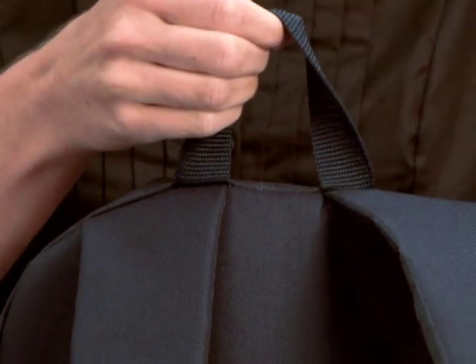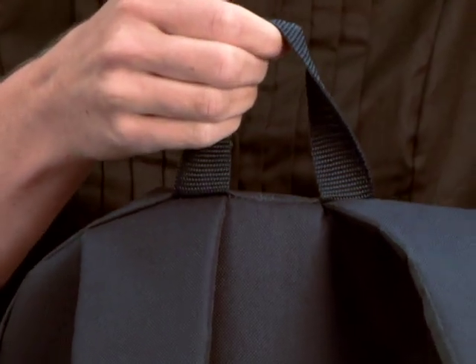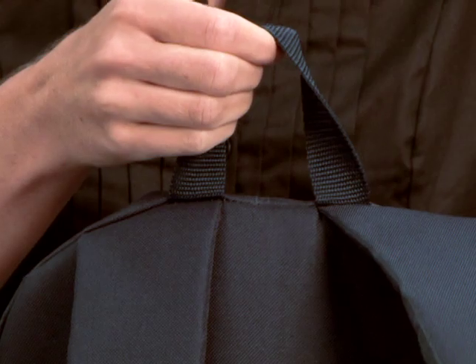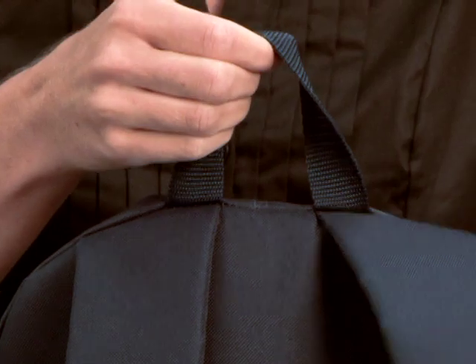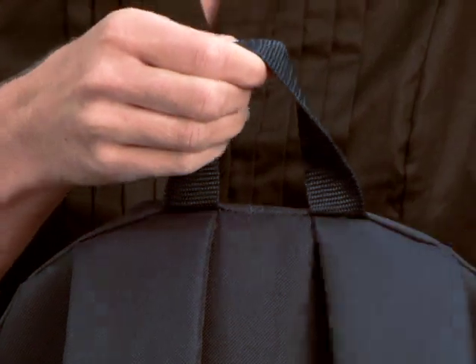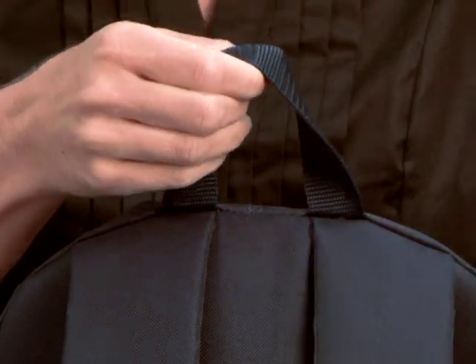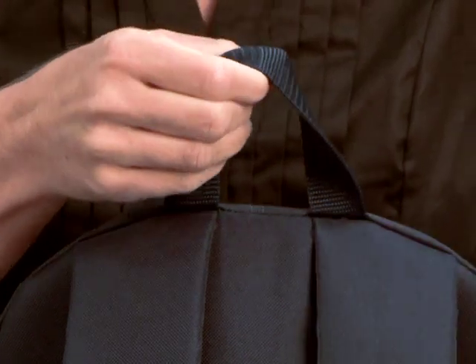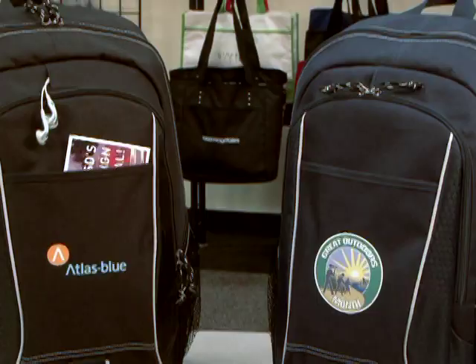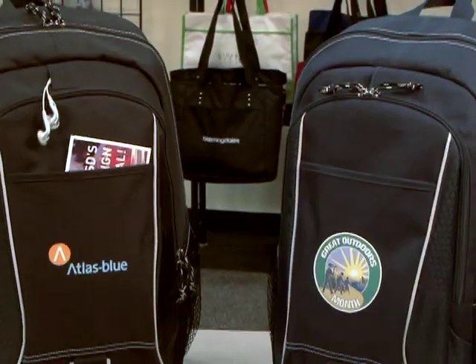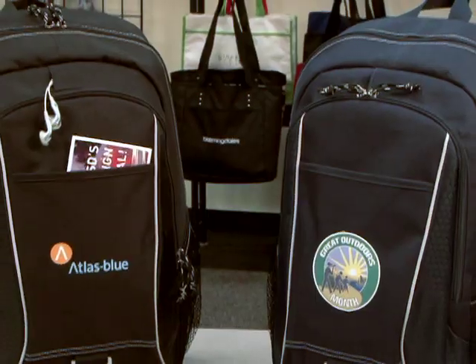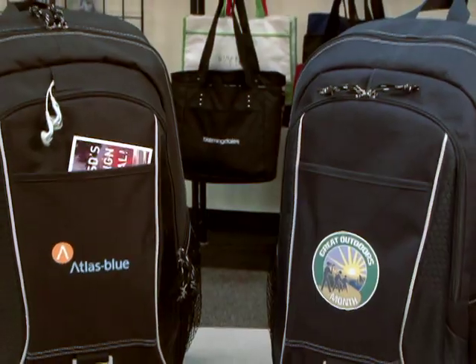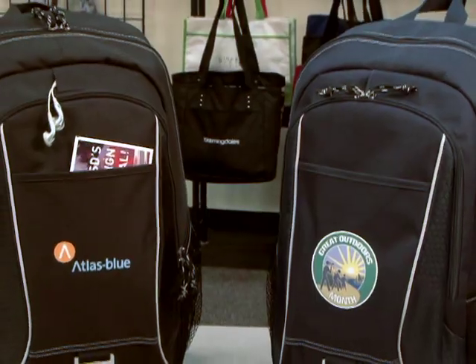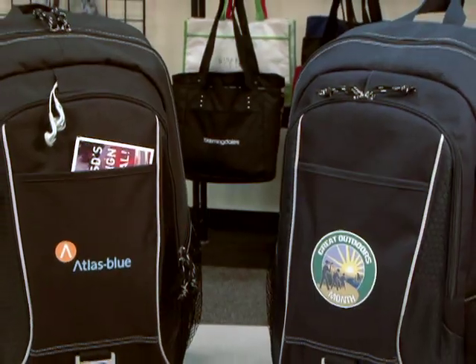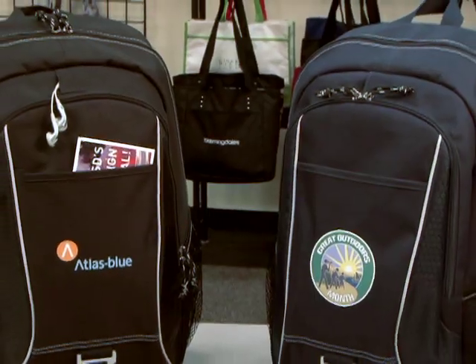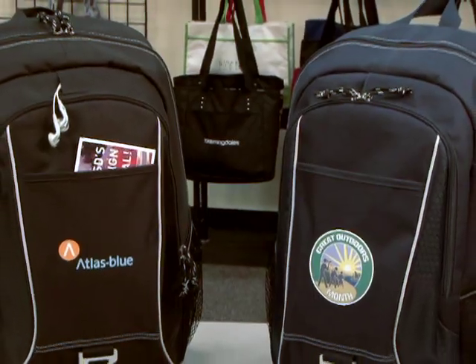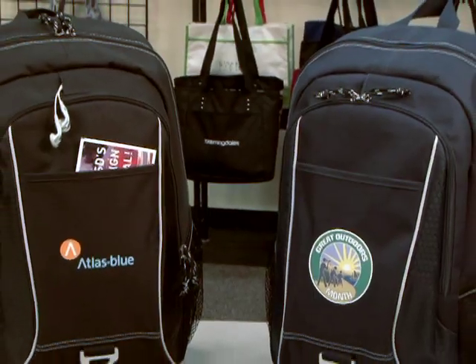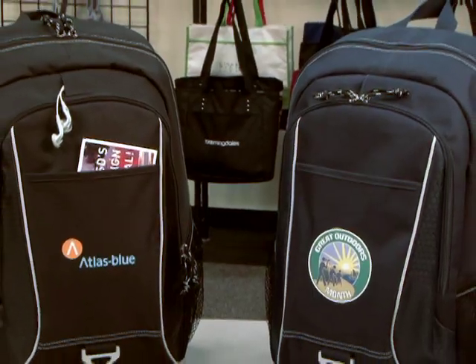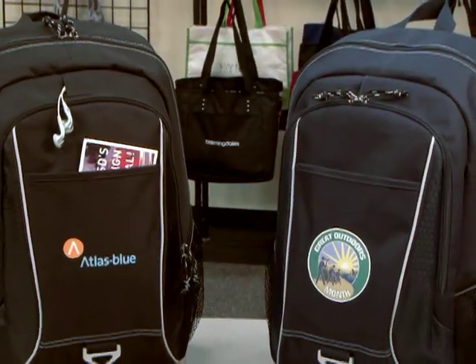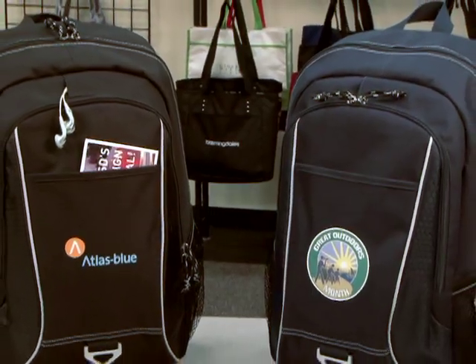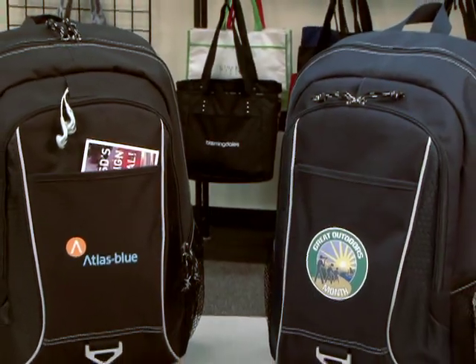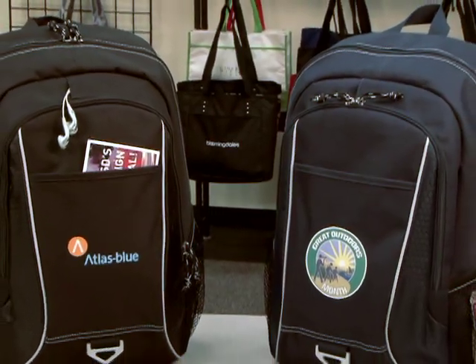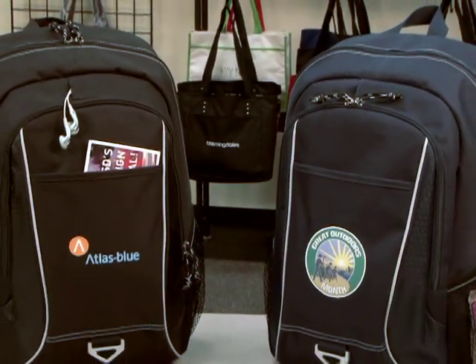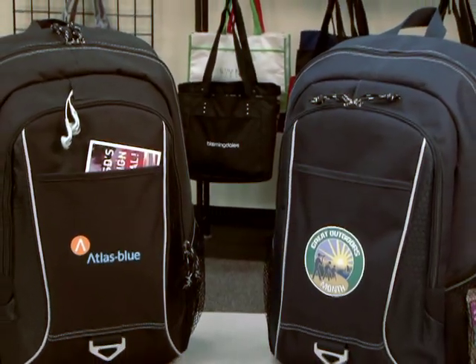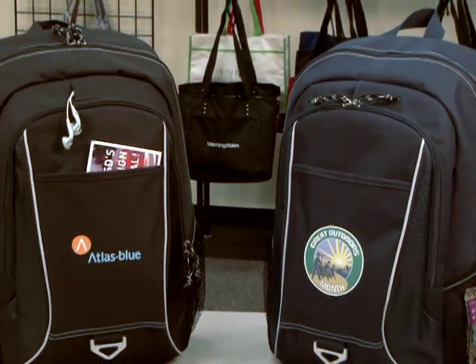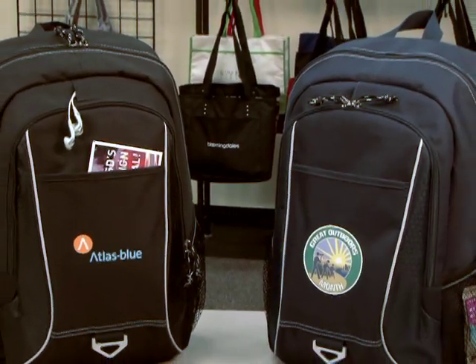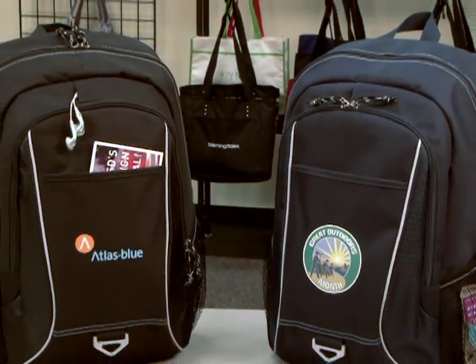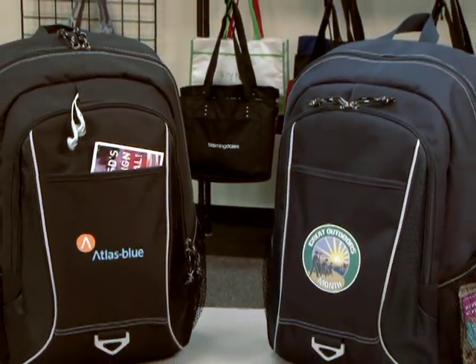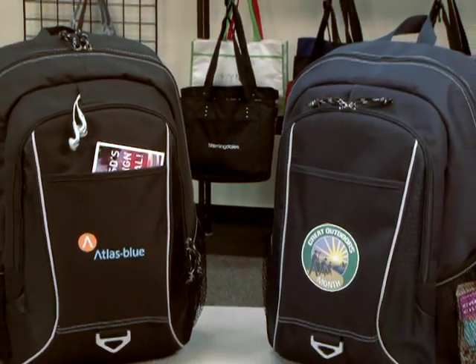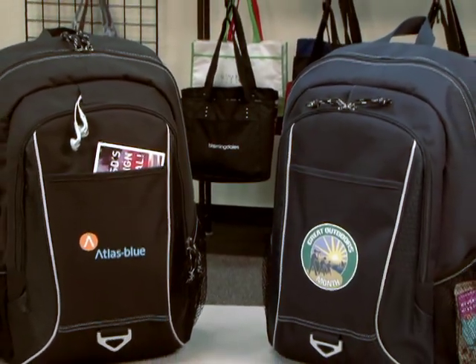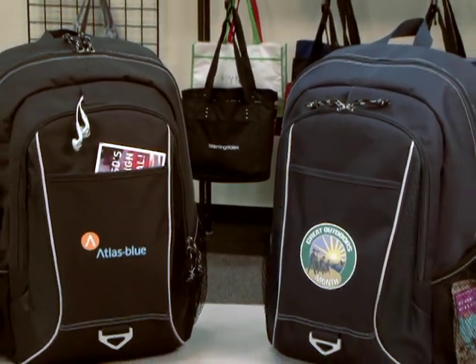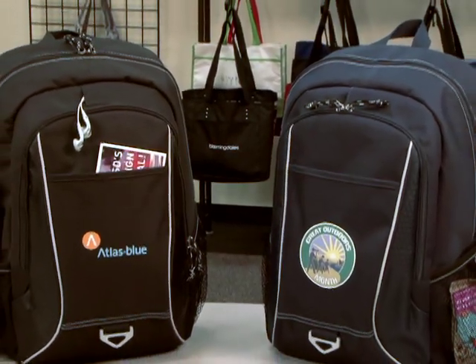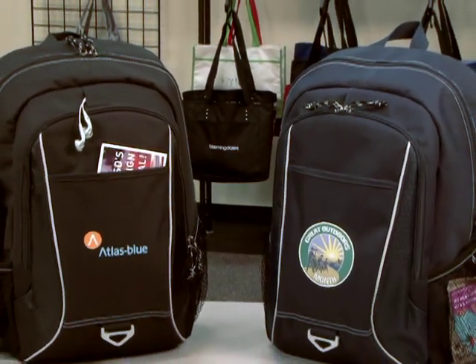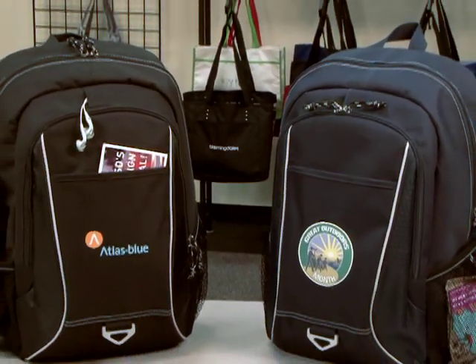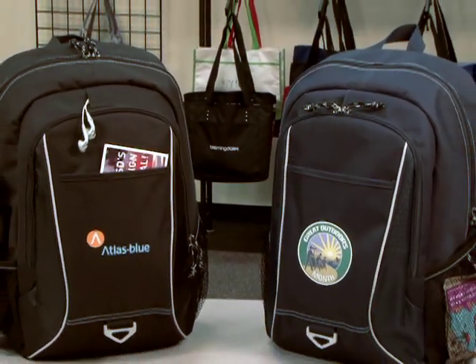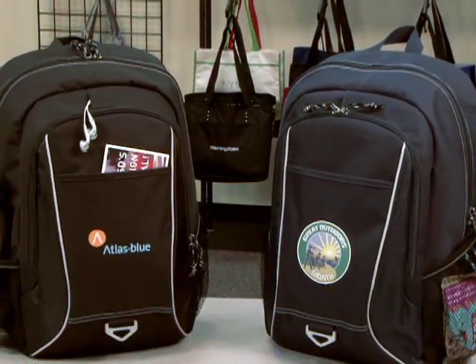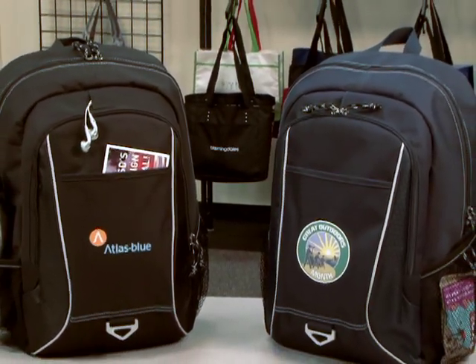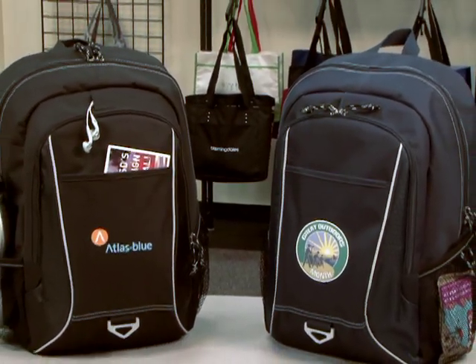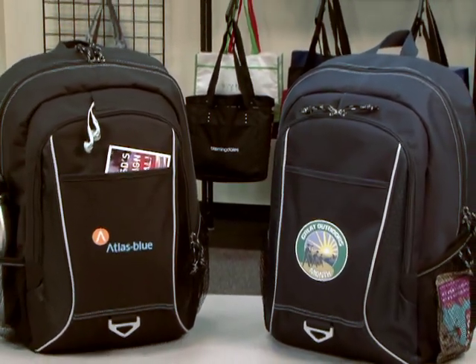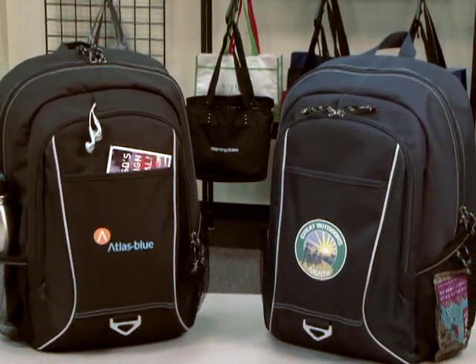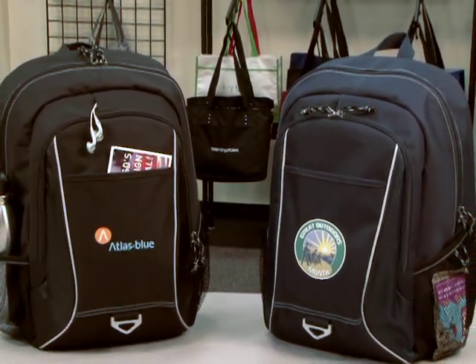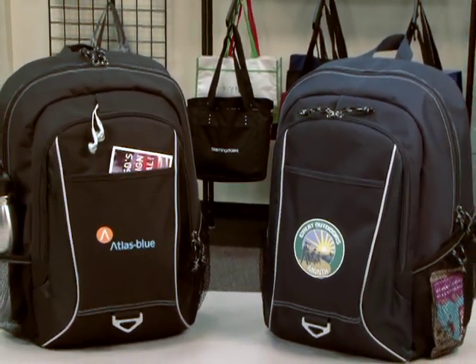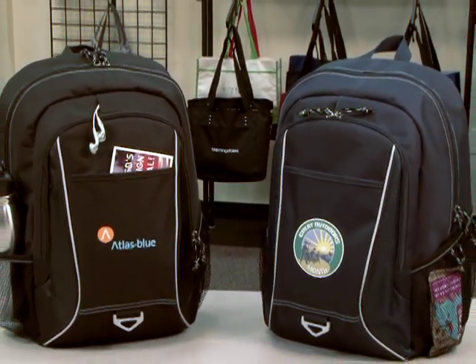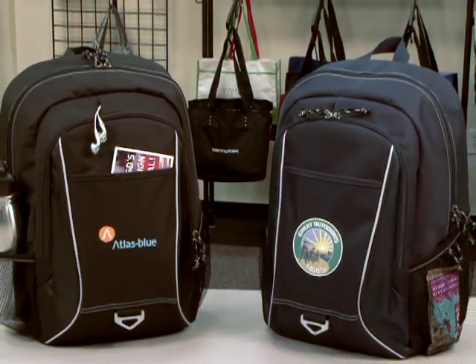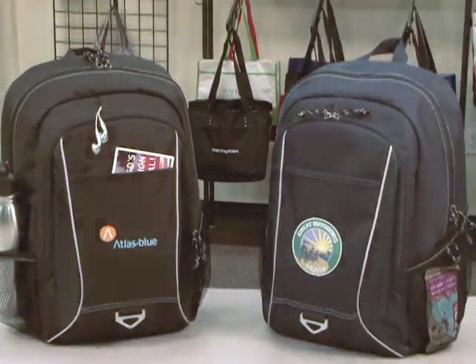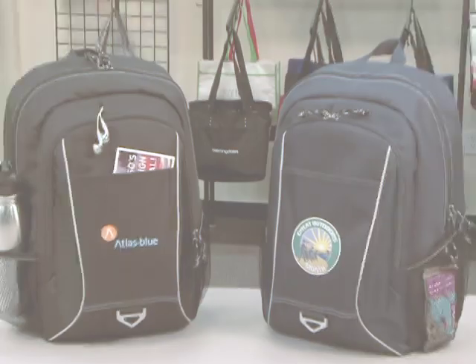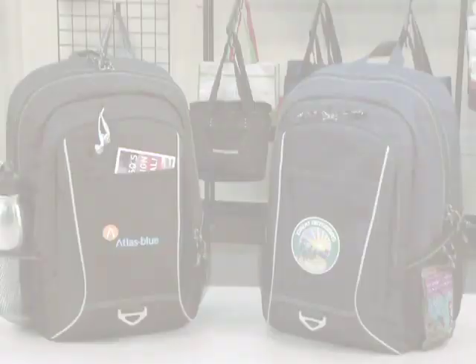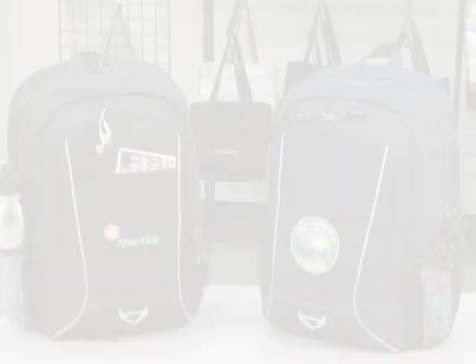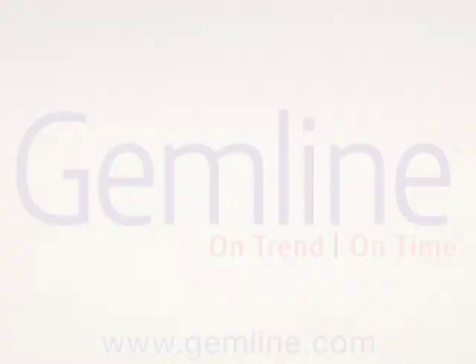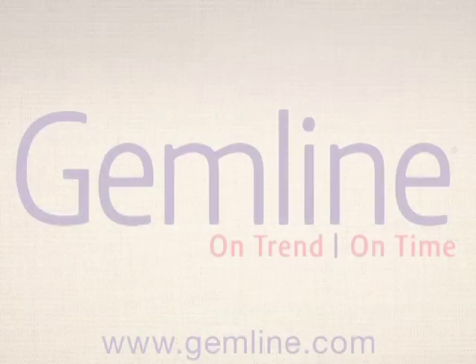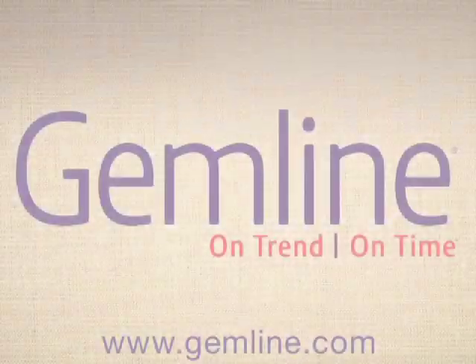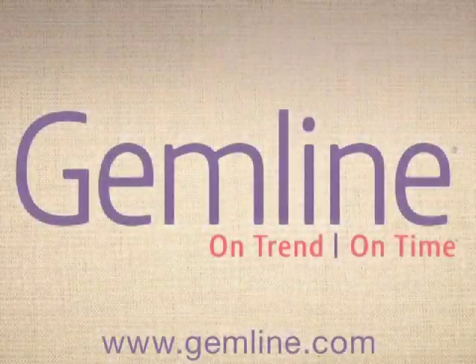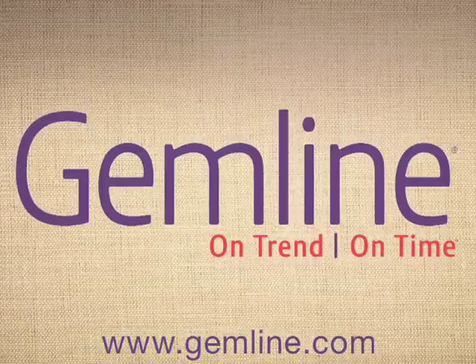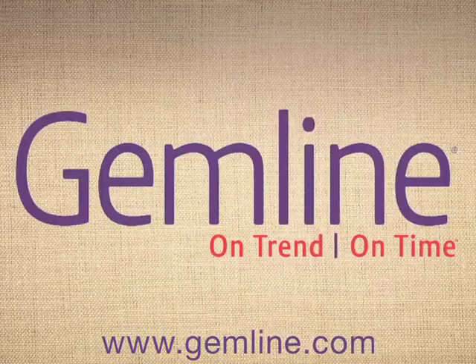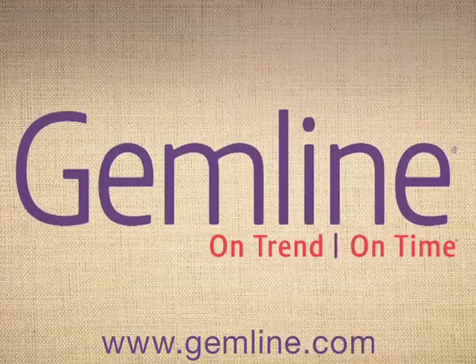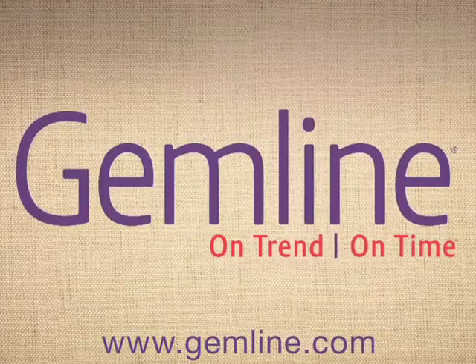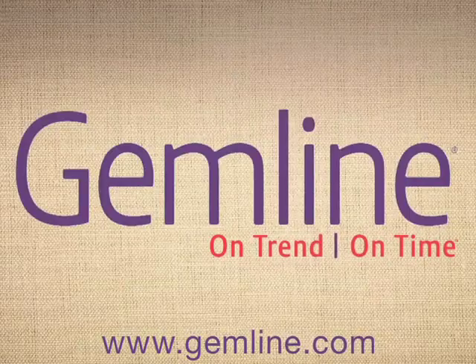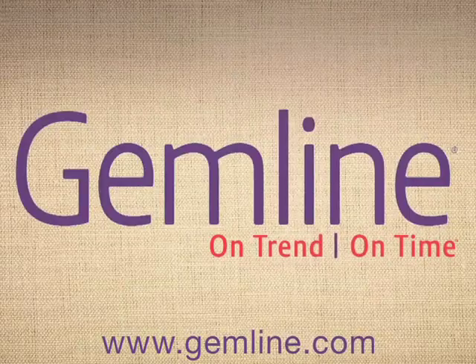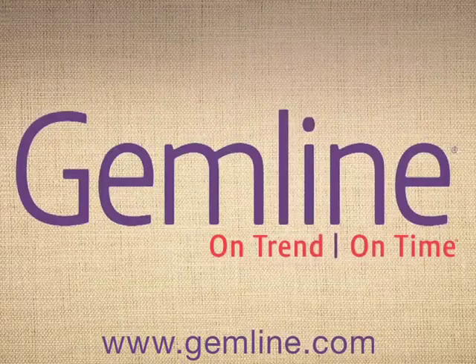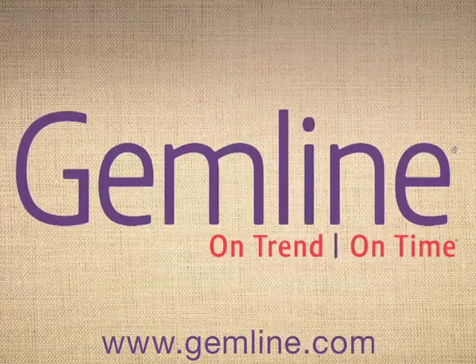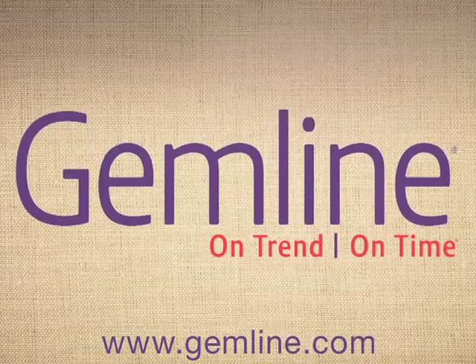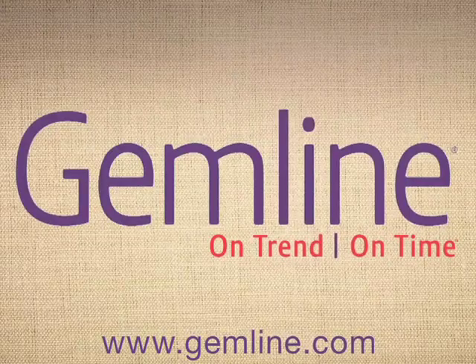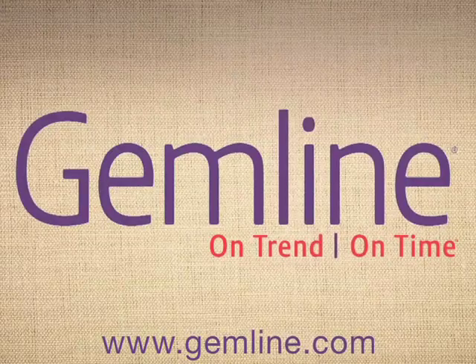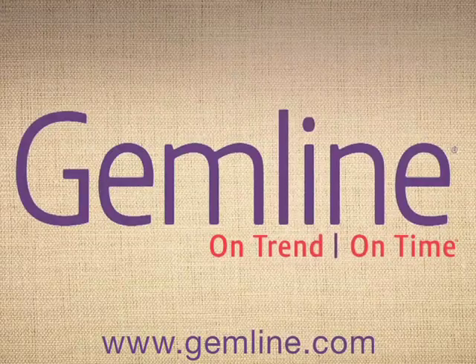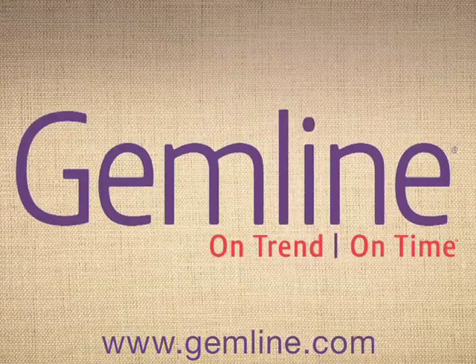Take advantage of our time-saving web tools to make your job easier. We offer a range of solutions designed to support your selling efforts.